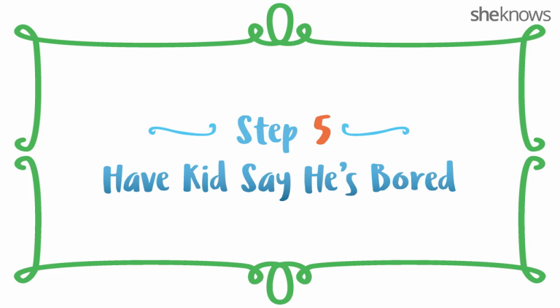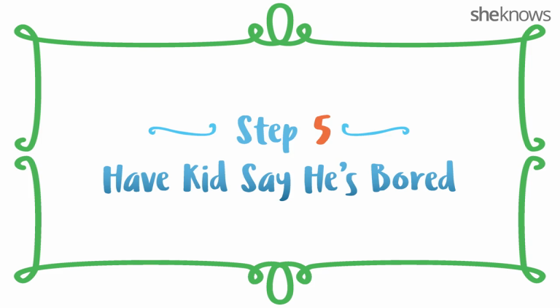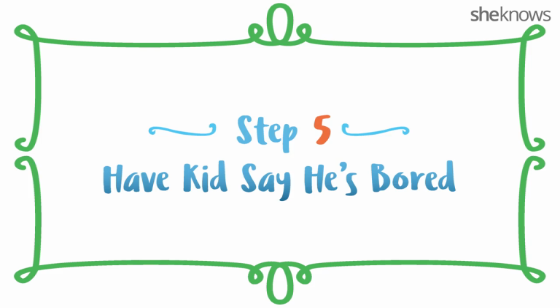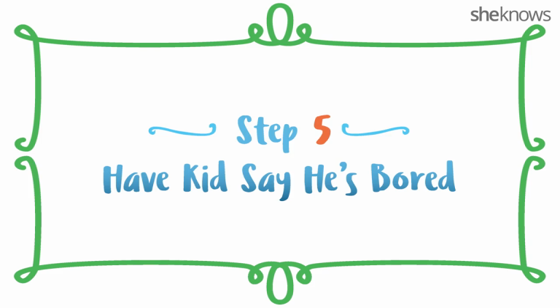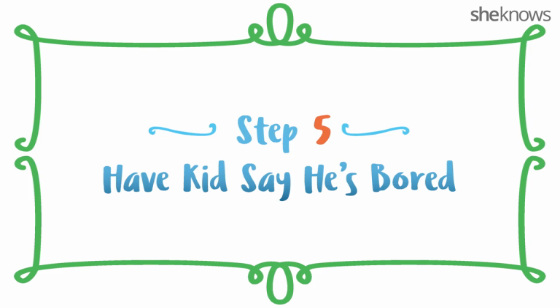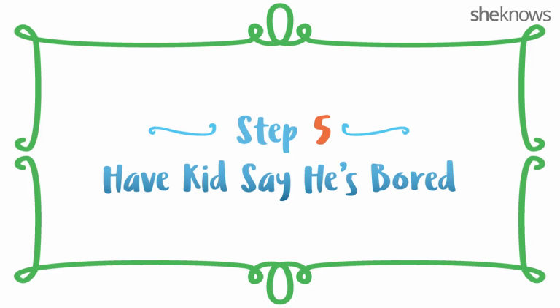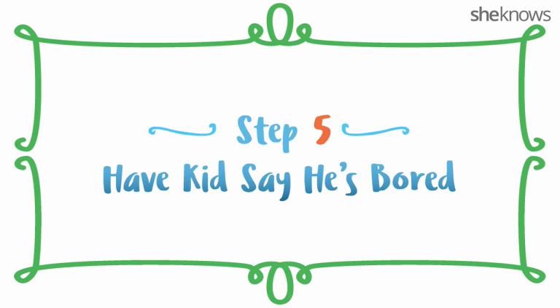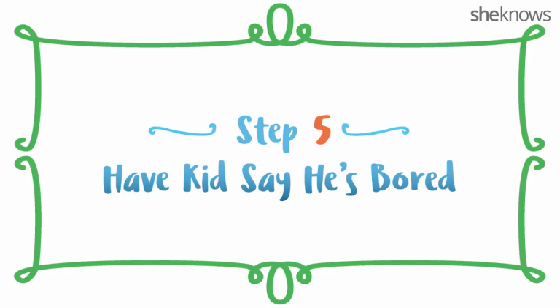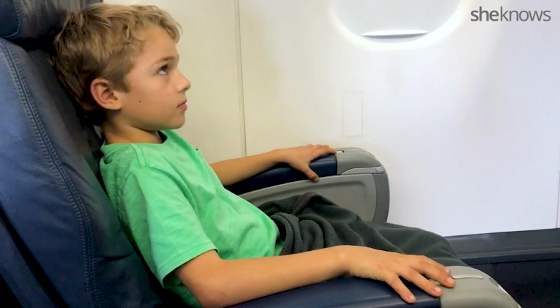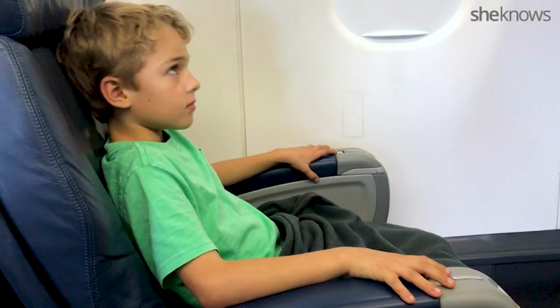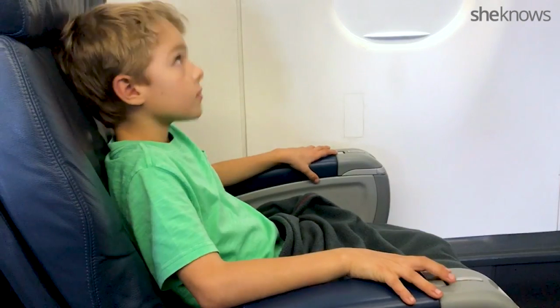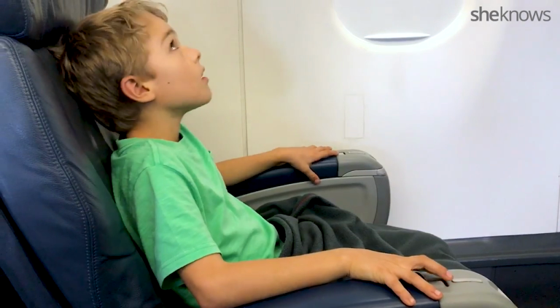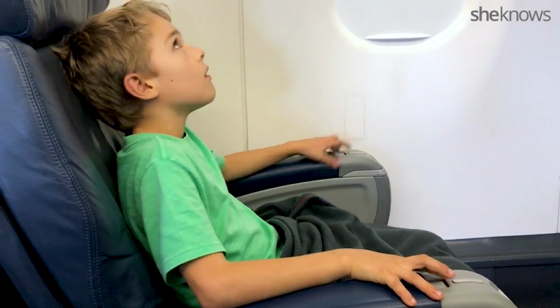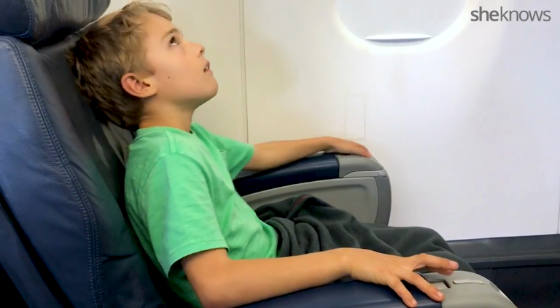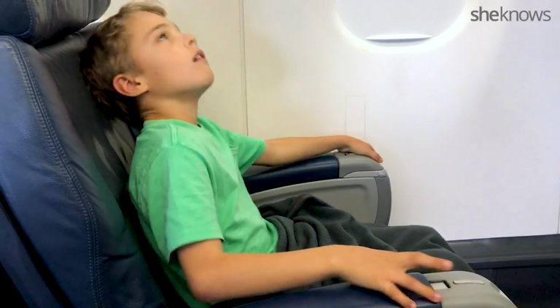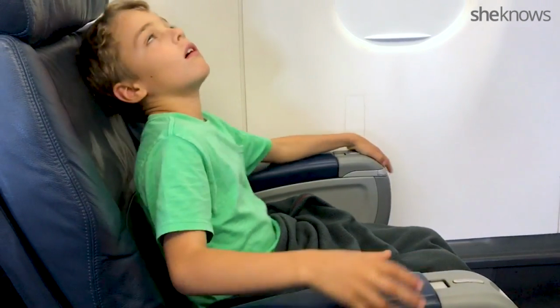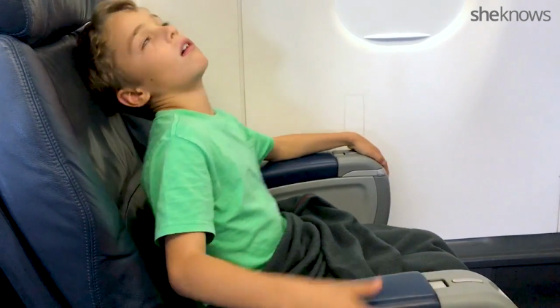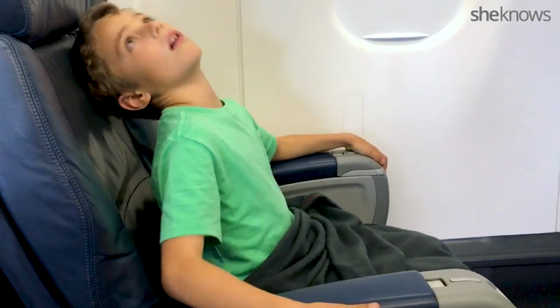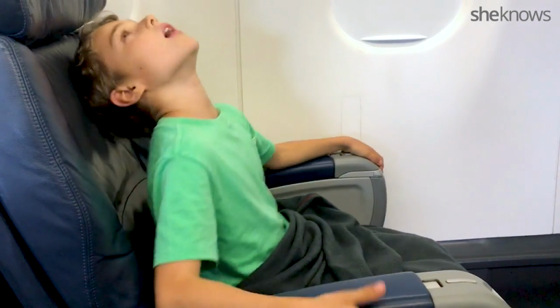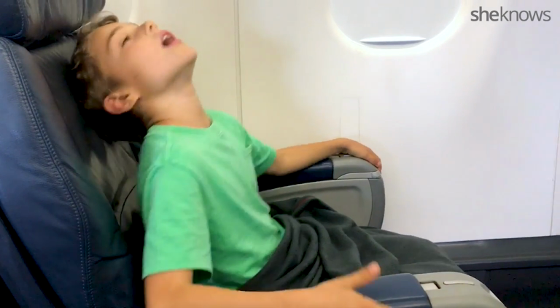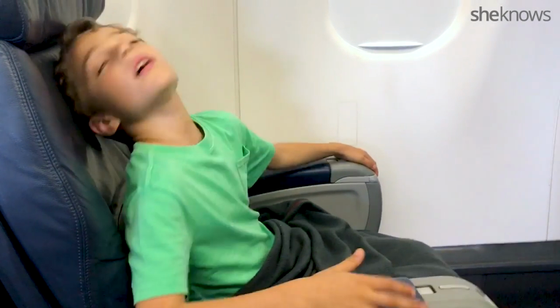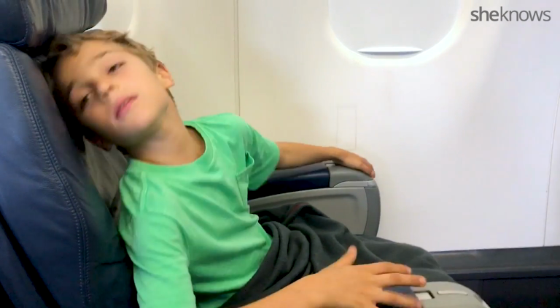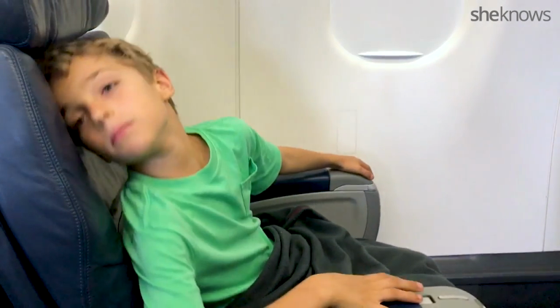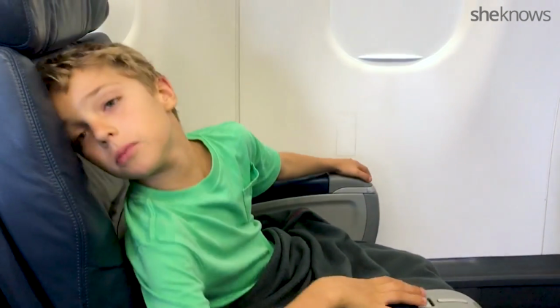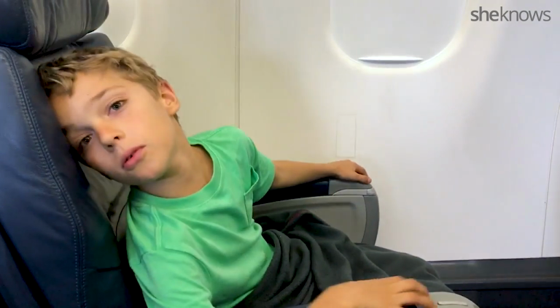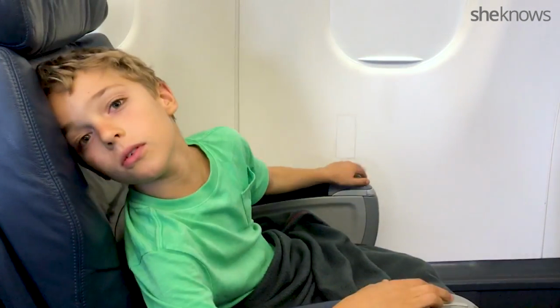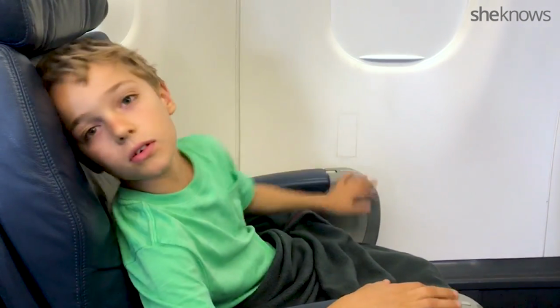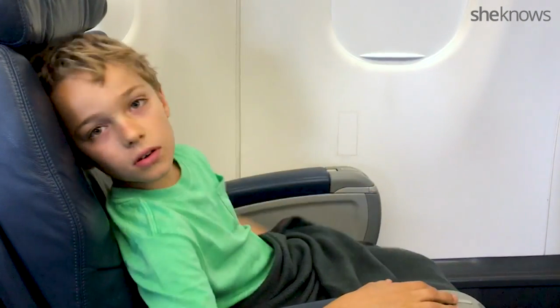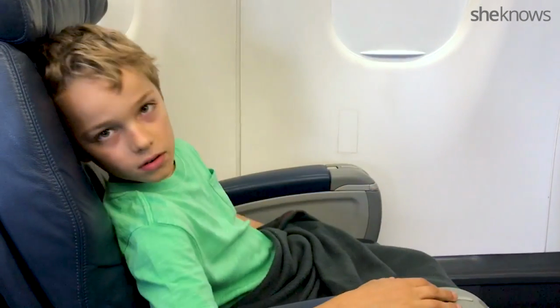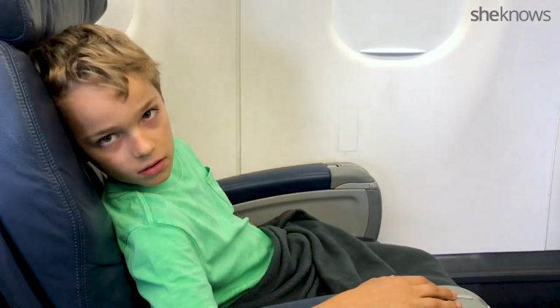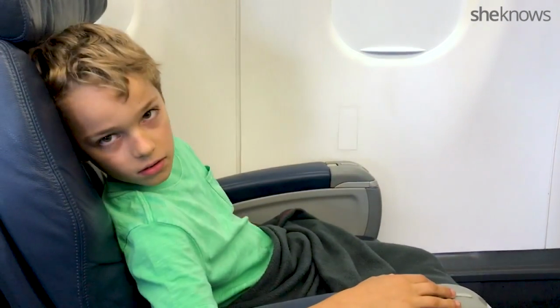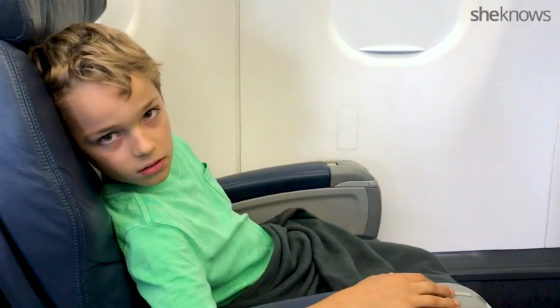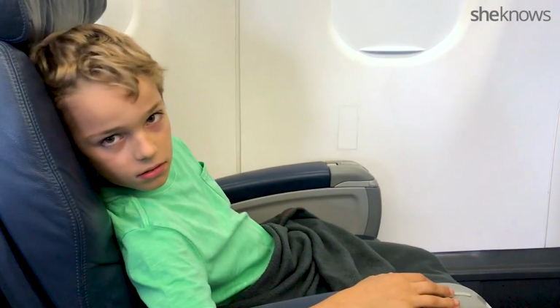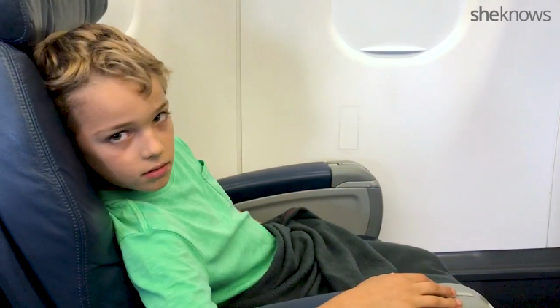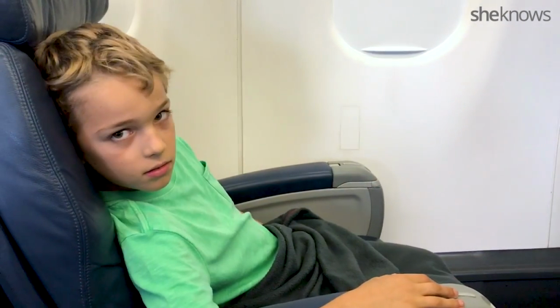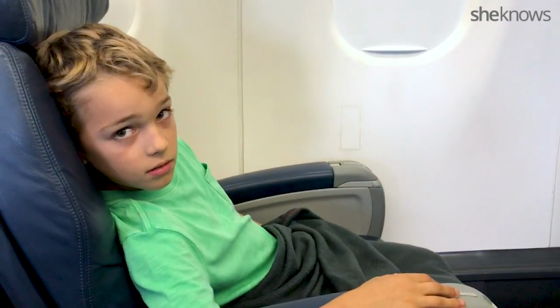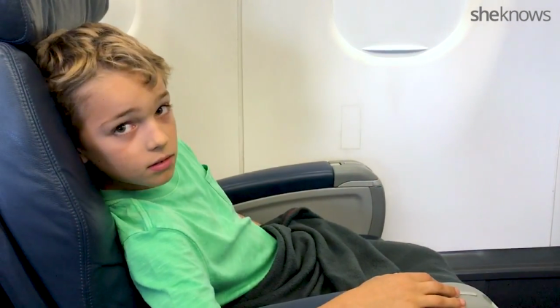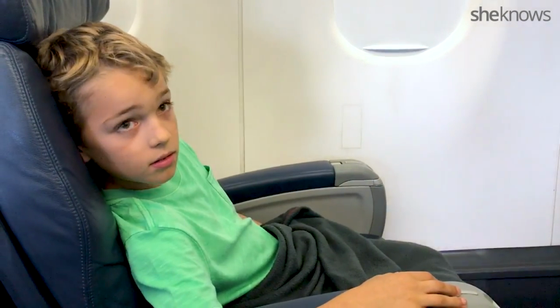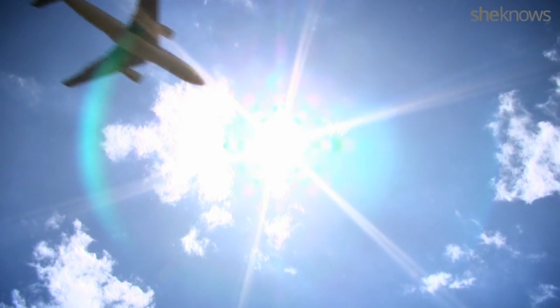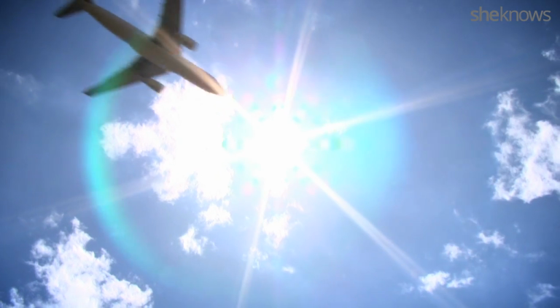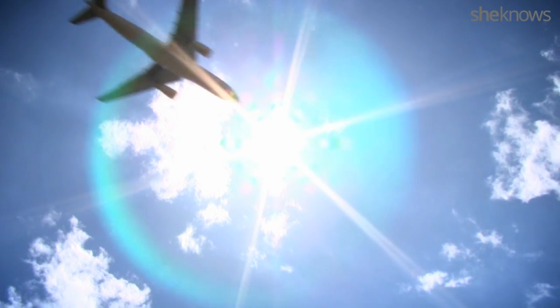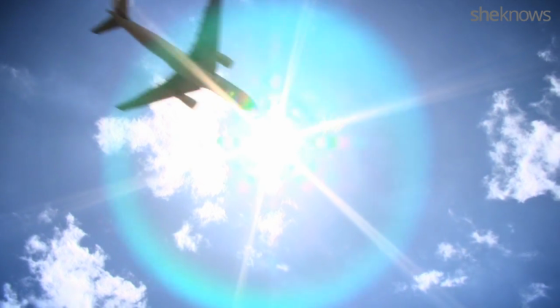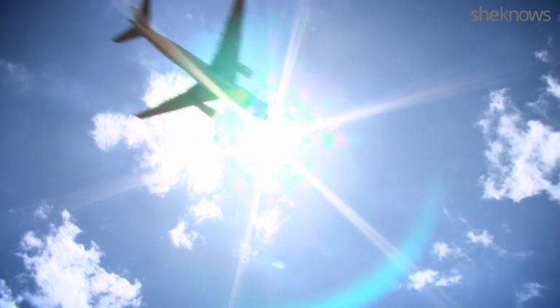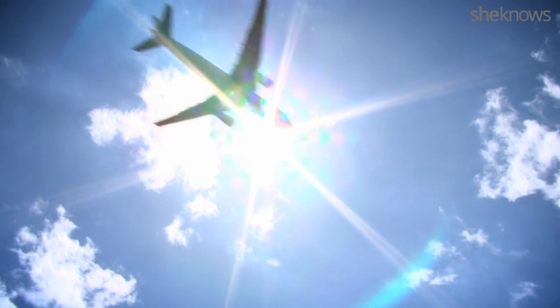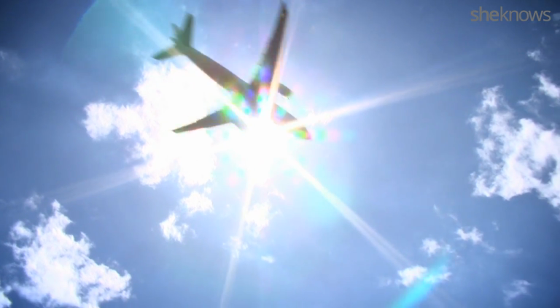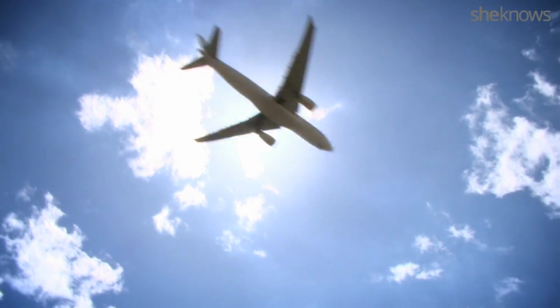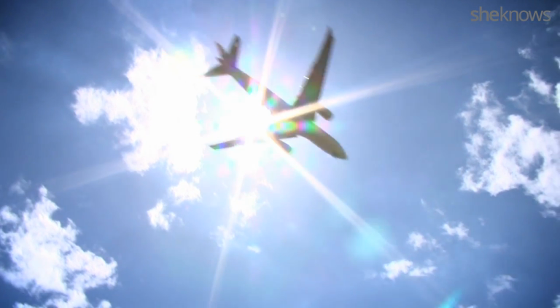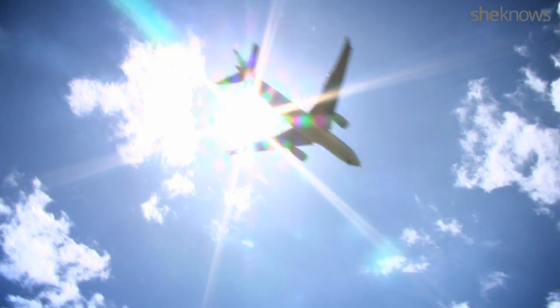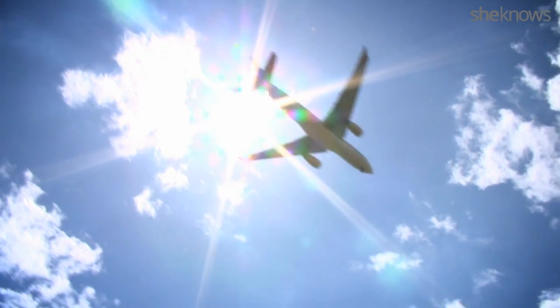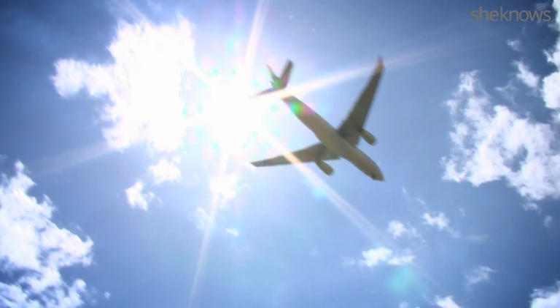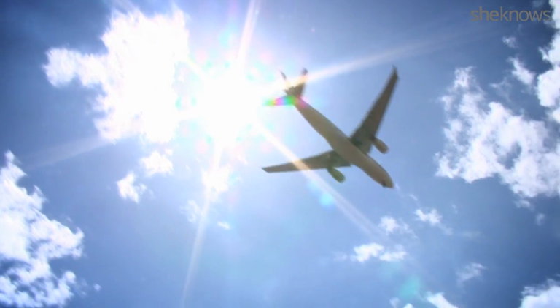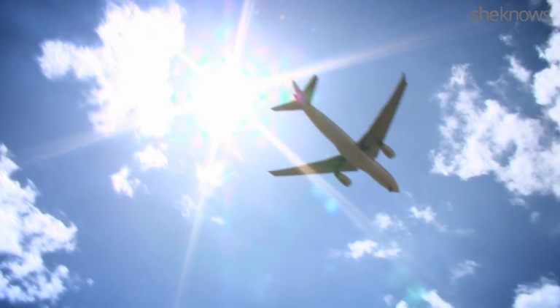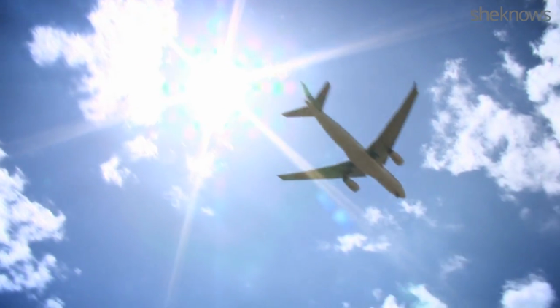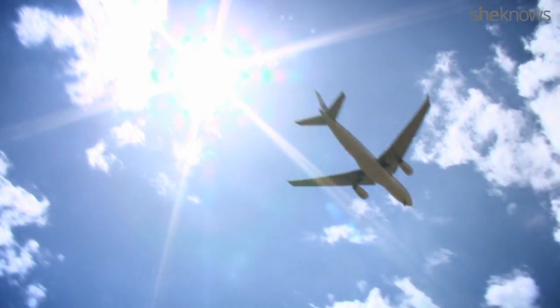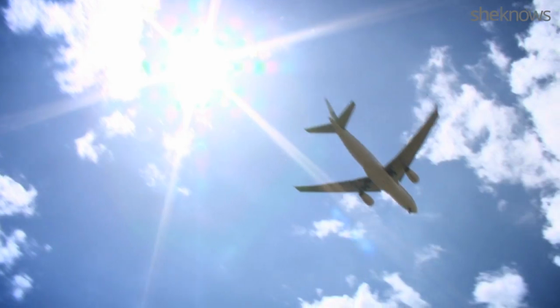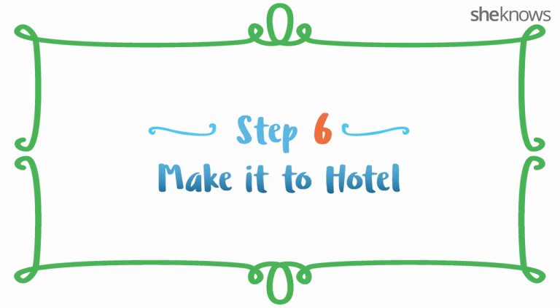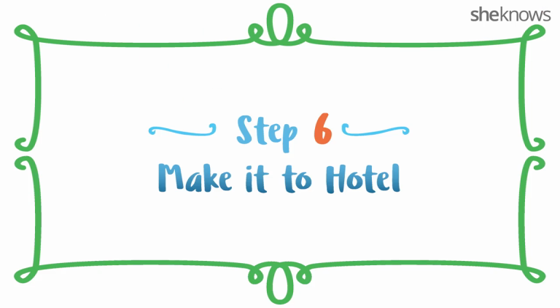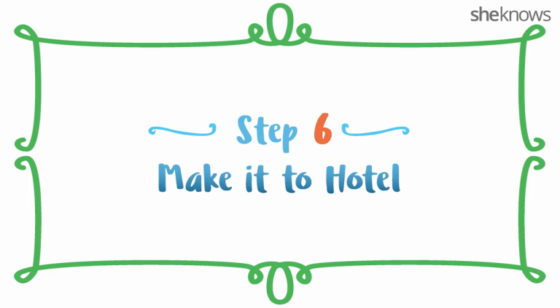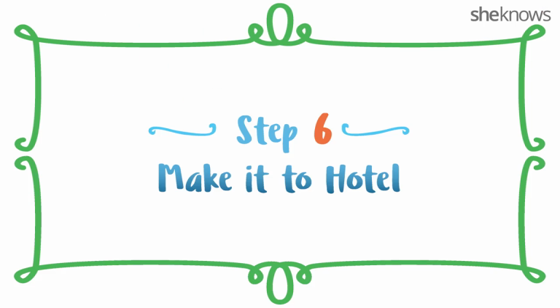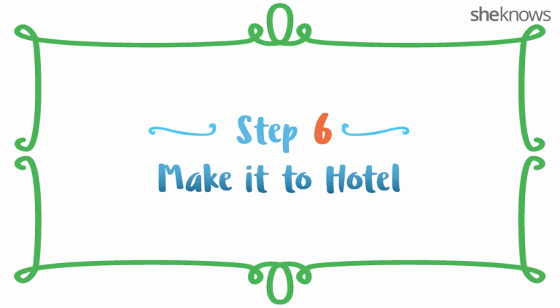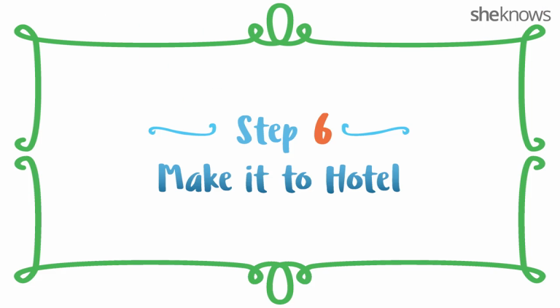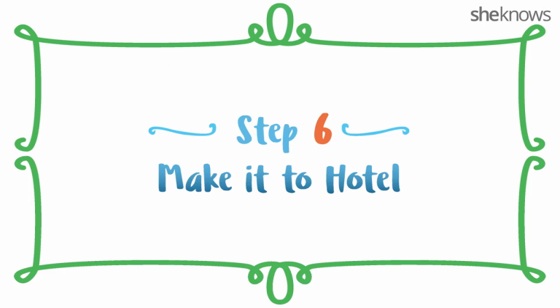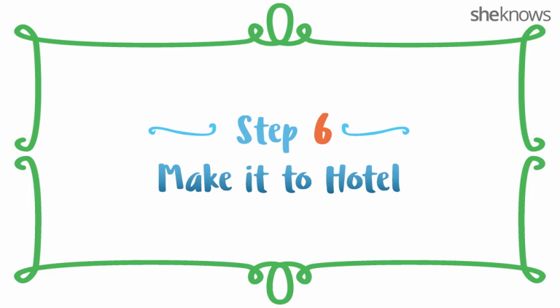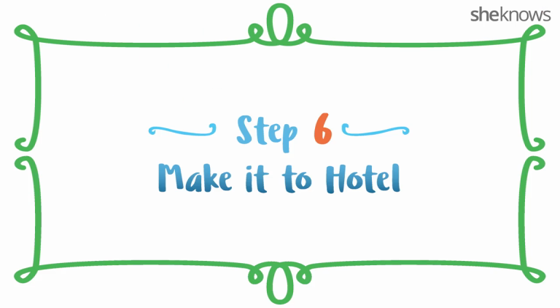Step 5: Have your kid declare he's bored 5 minutes into a 4-hour flight. Step 6.